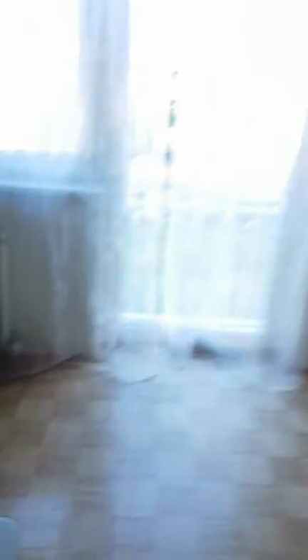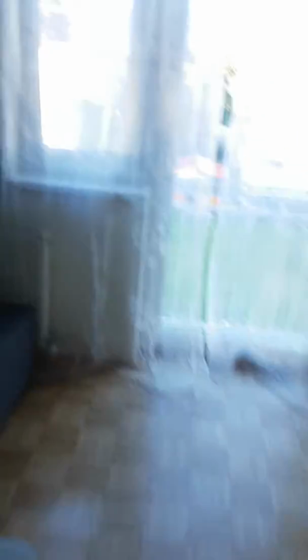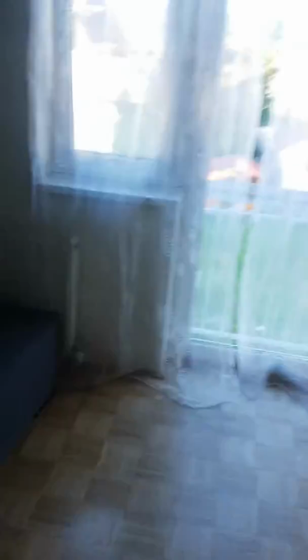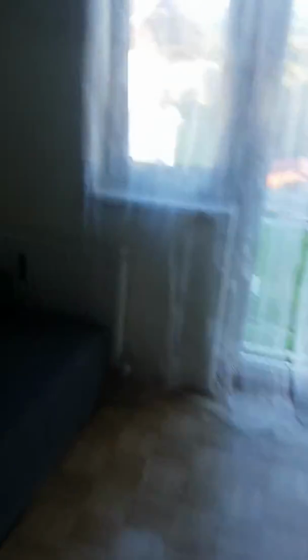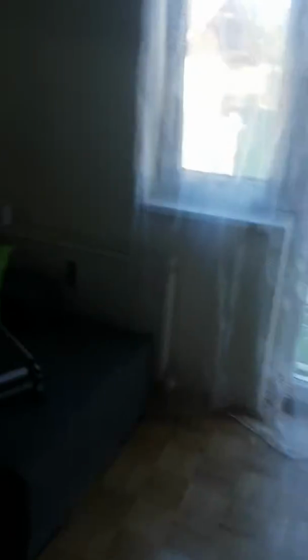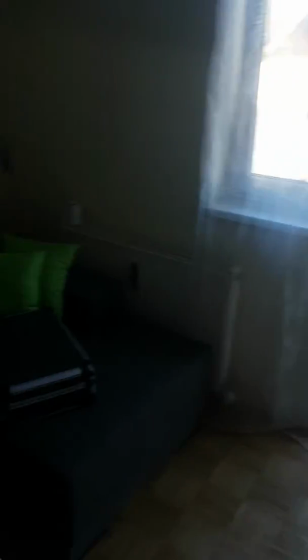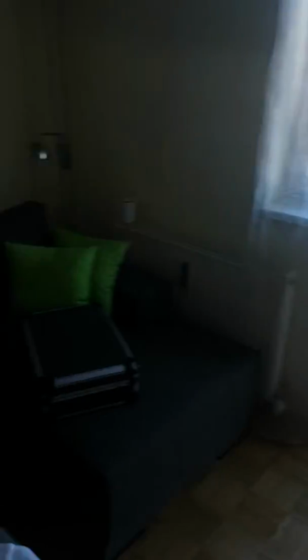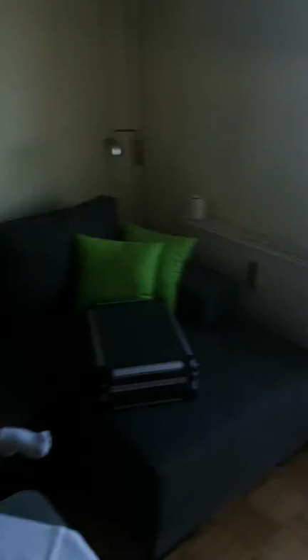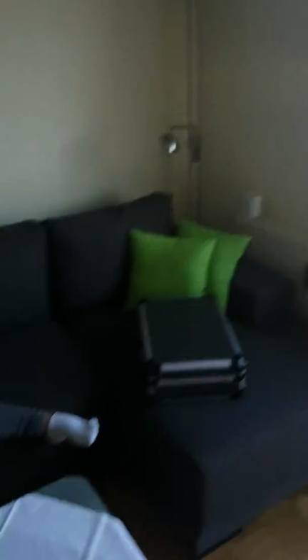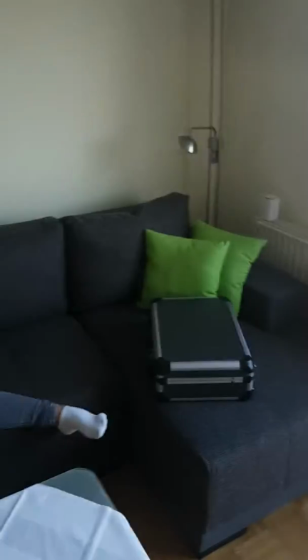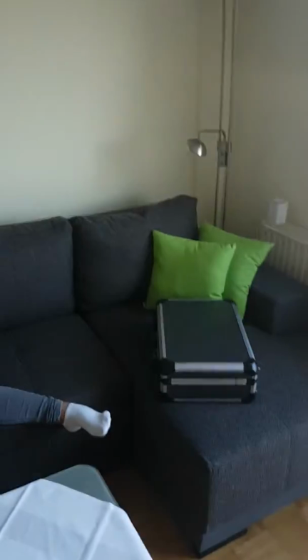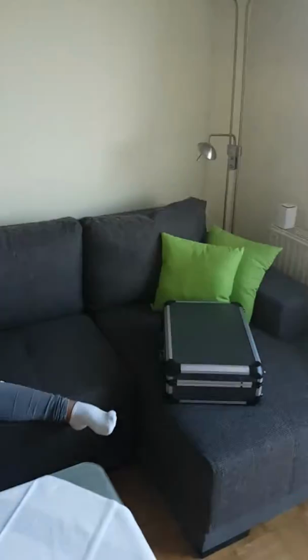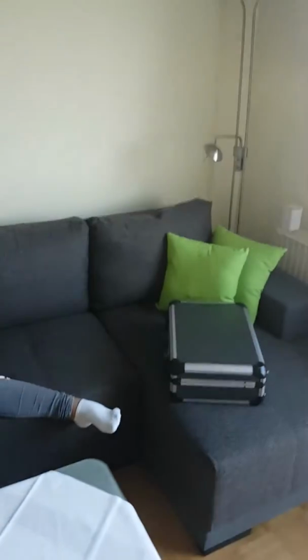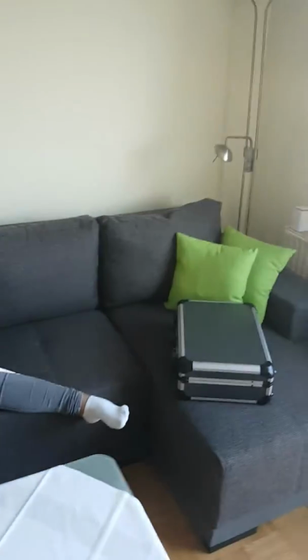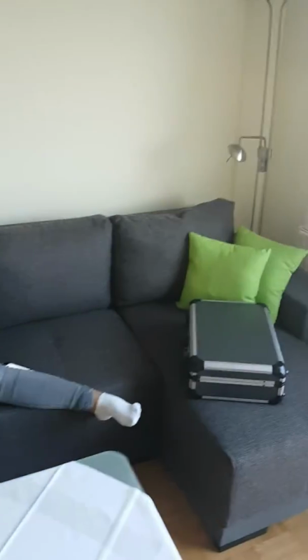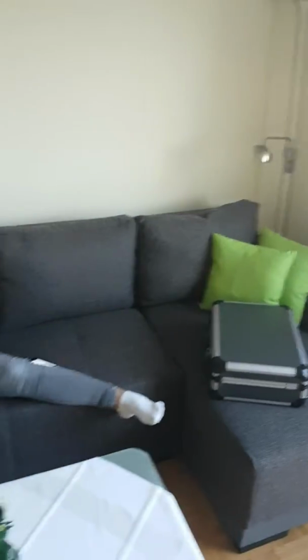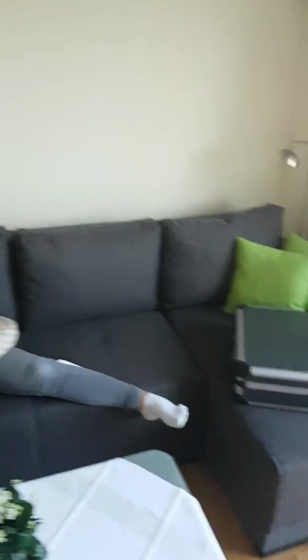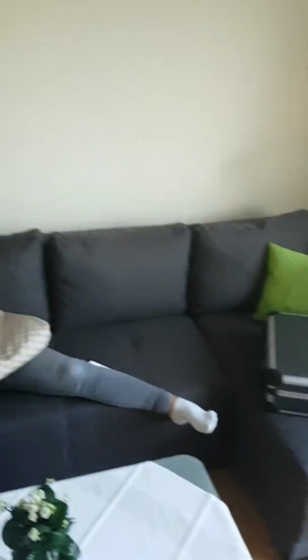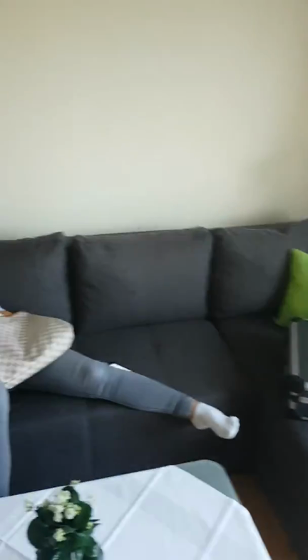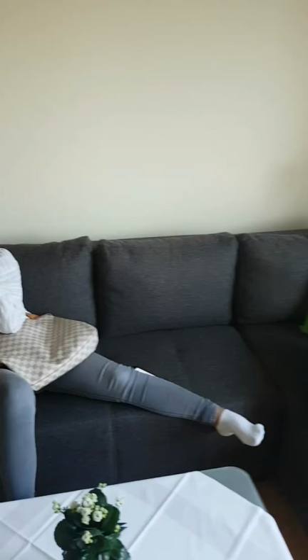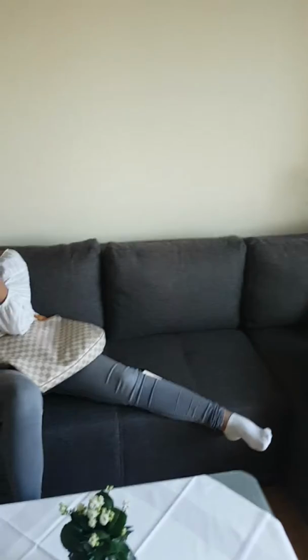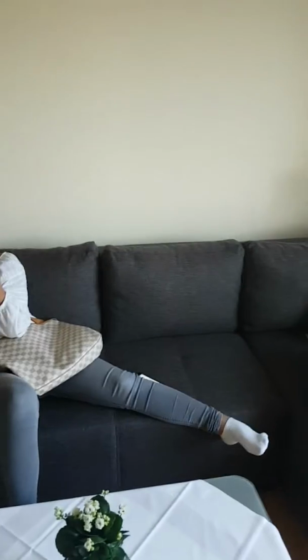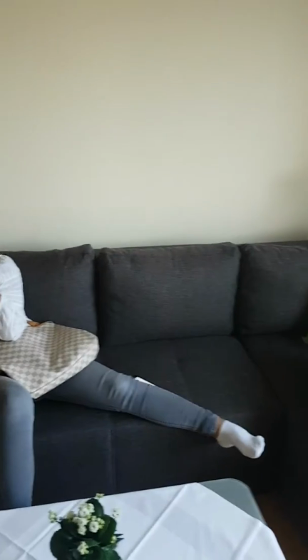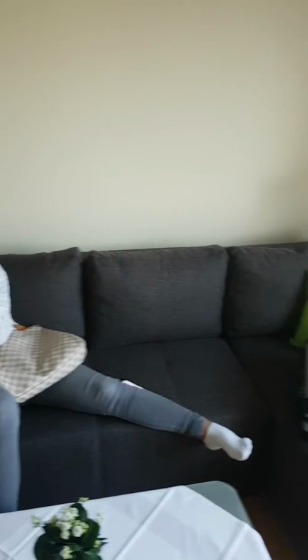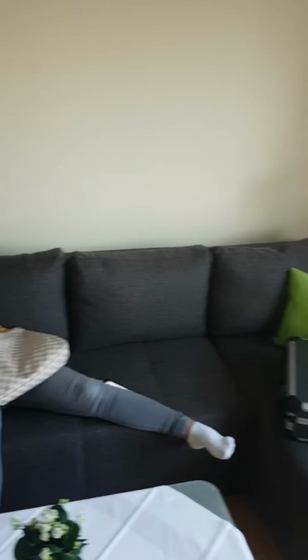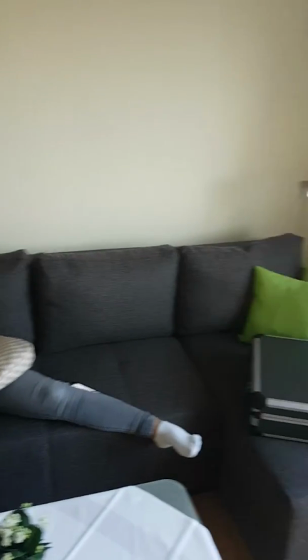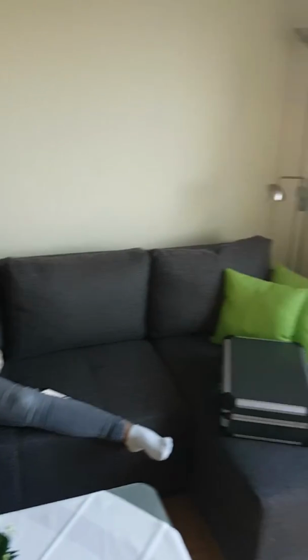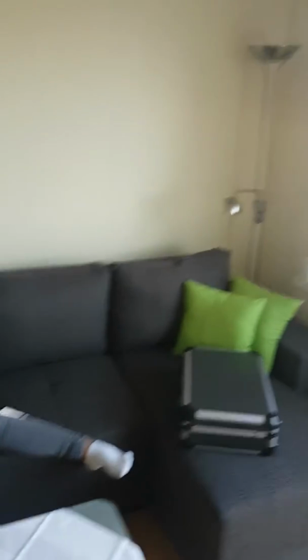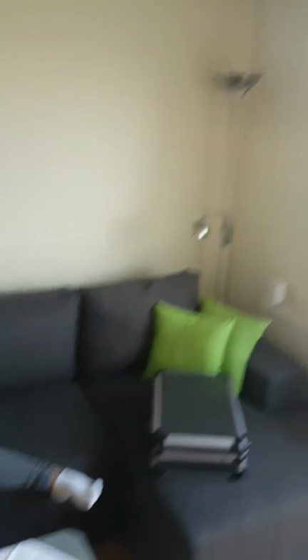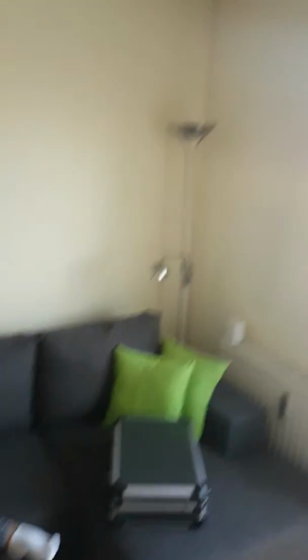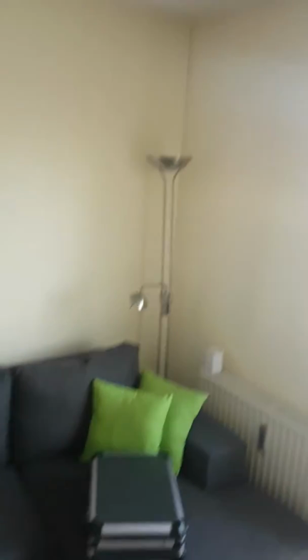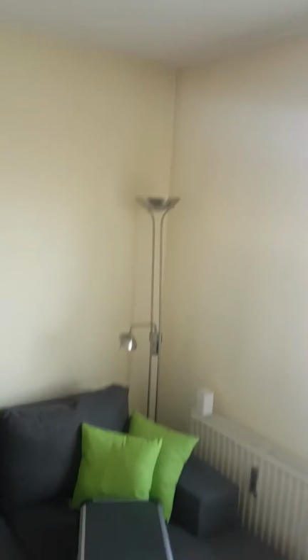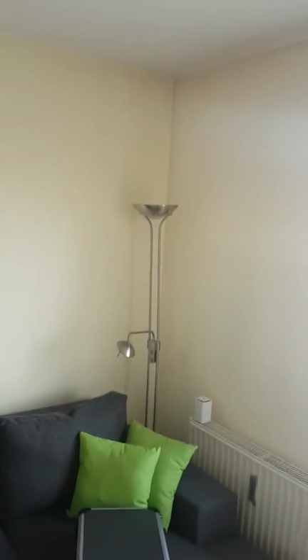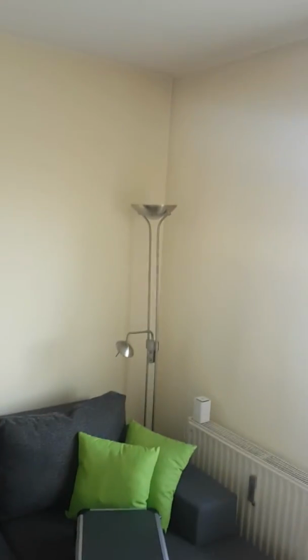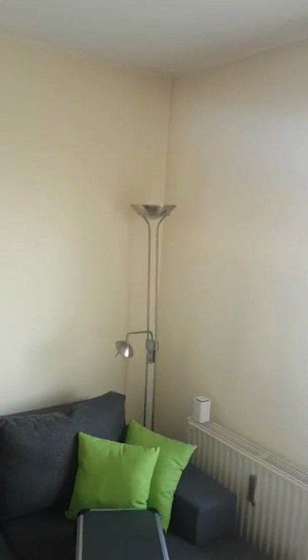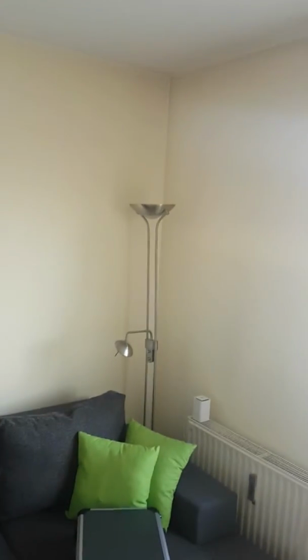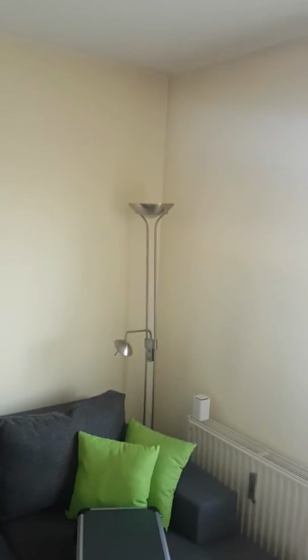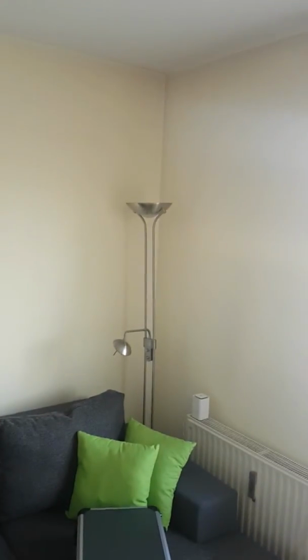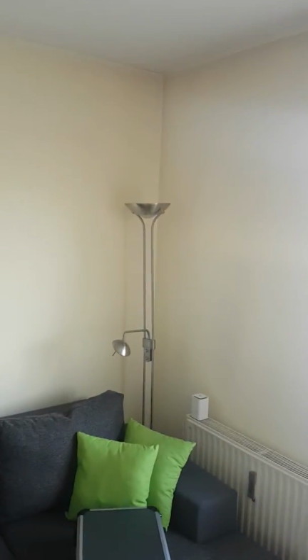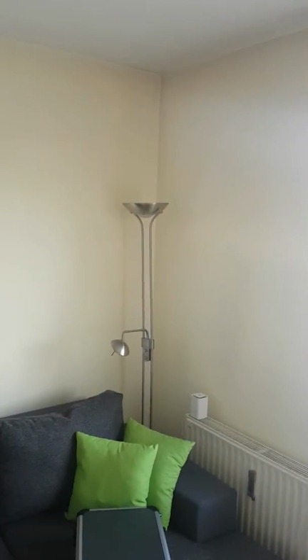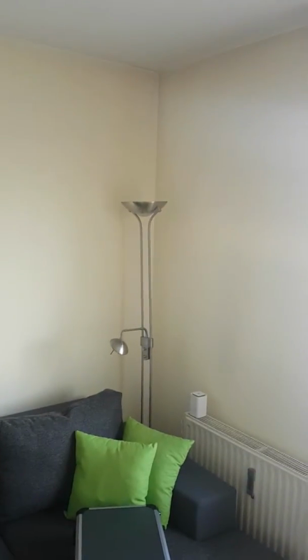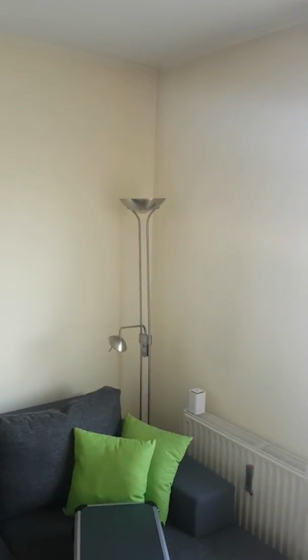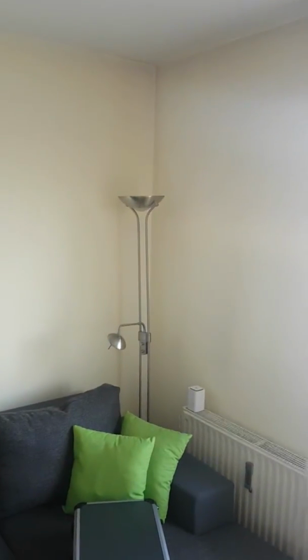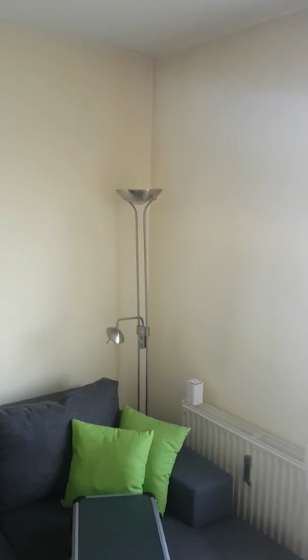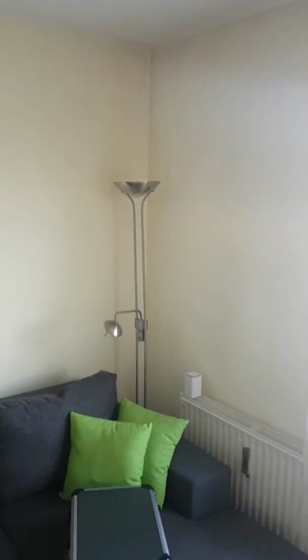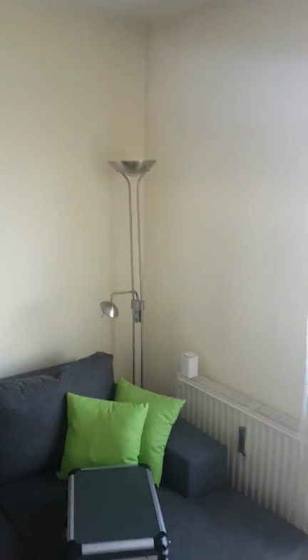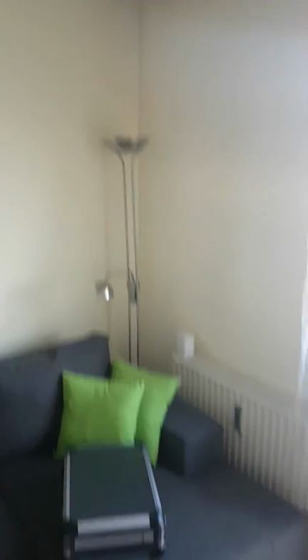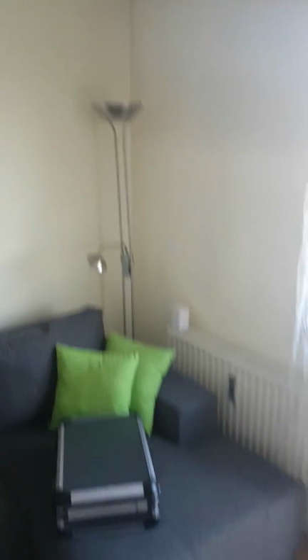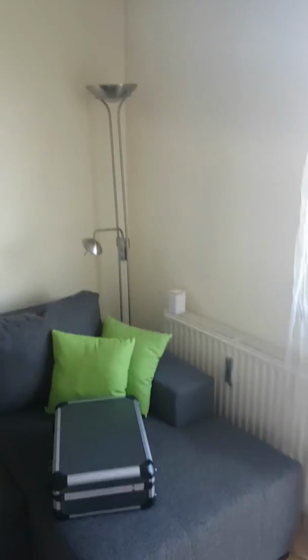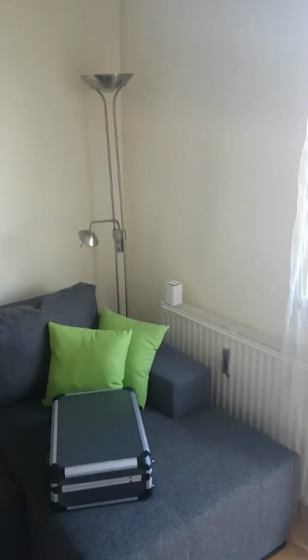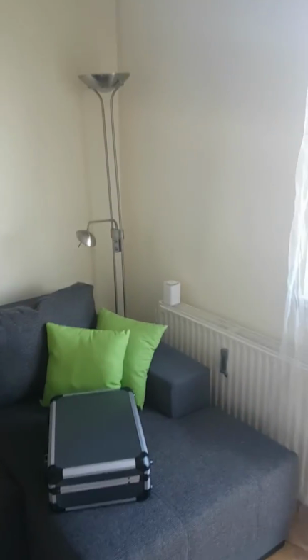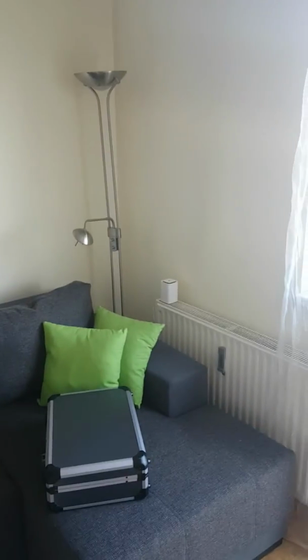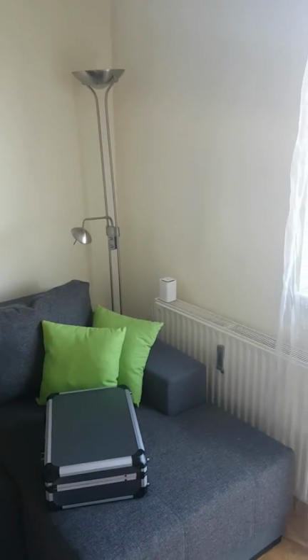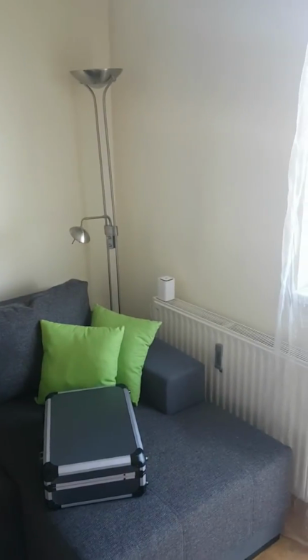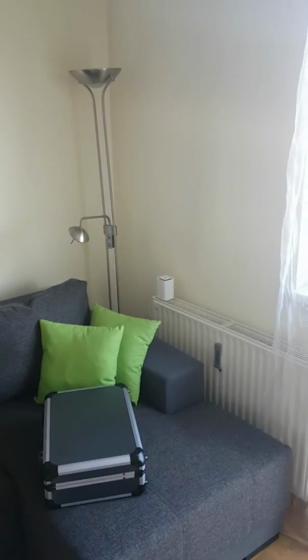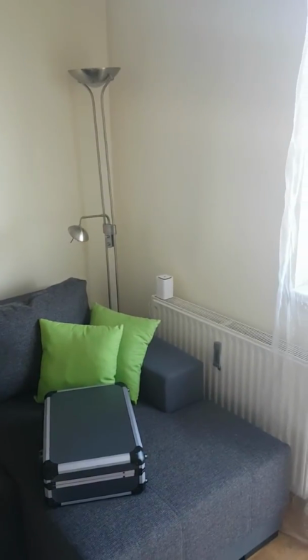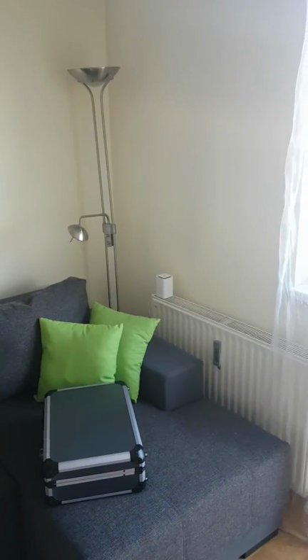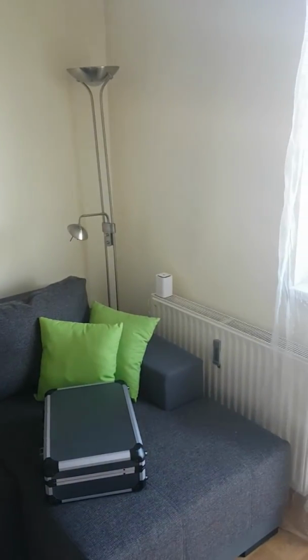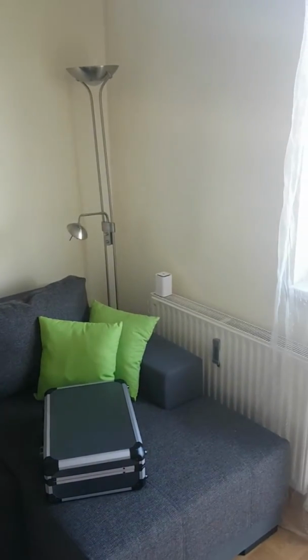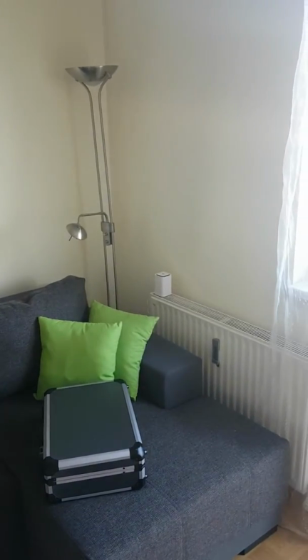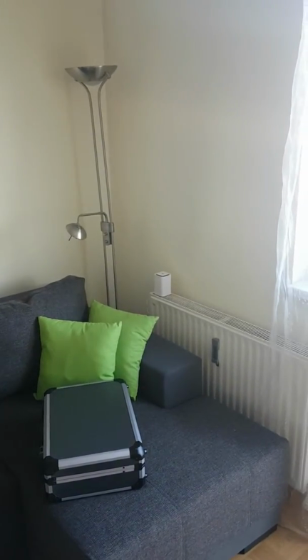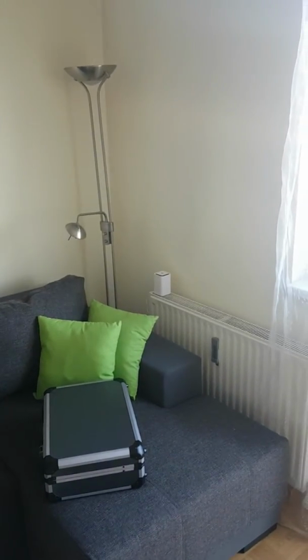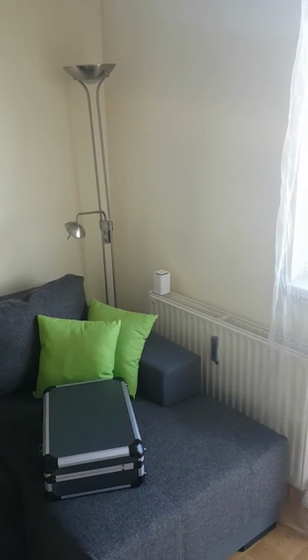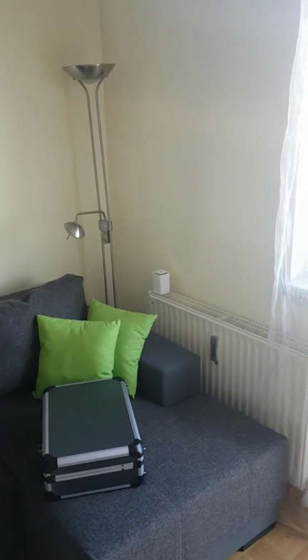And here we have even a sofa bed, and of course free Wi-Fi.